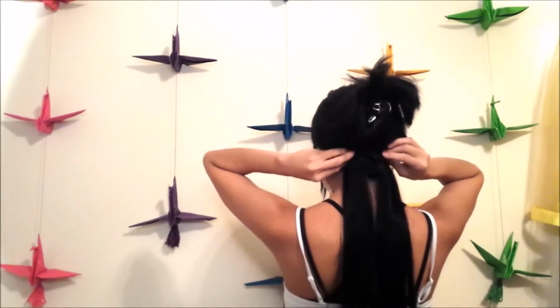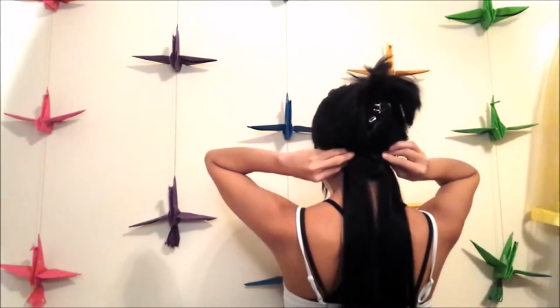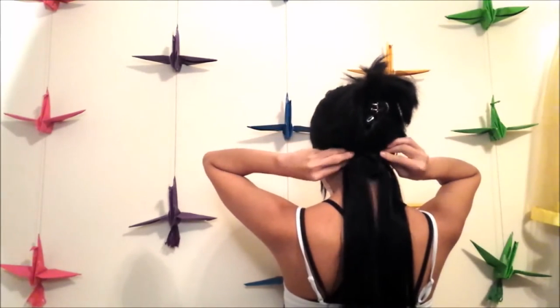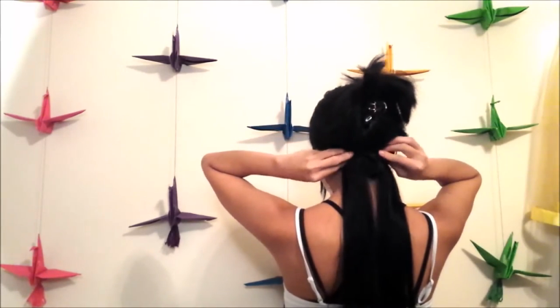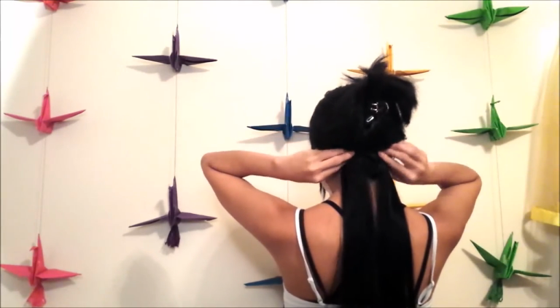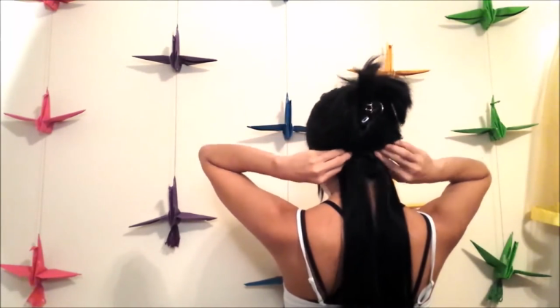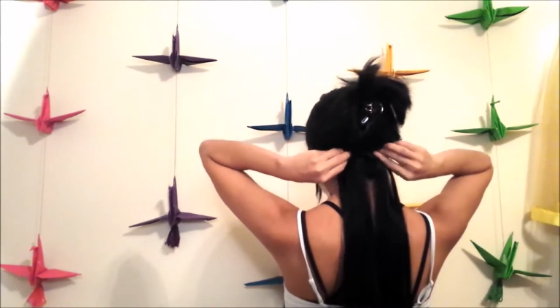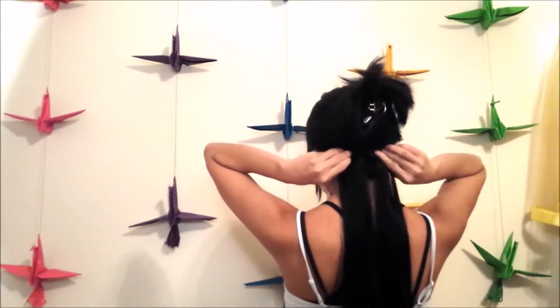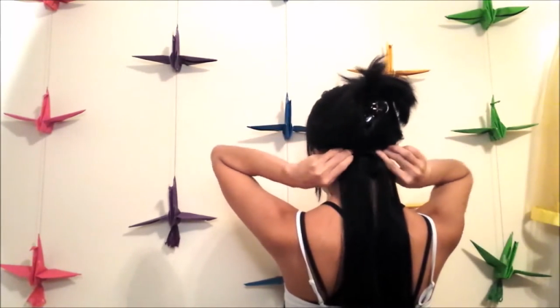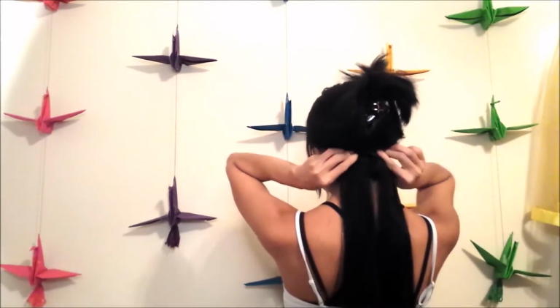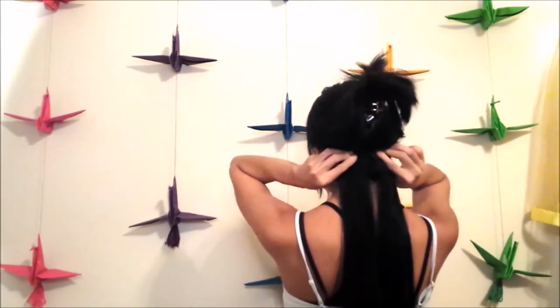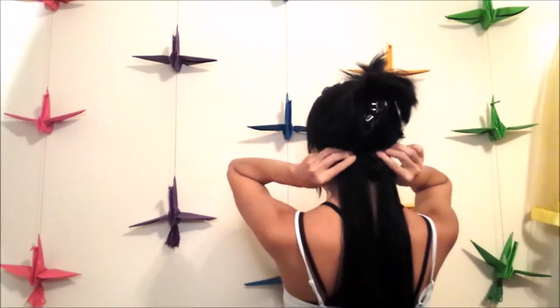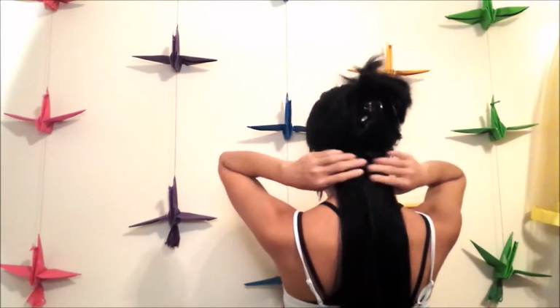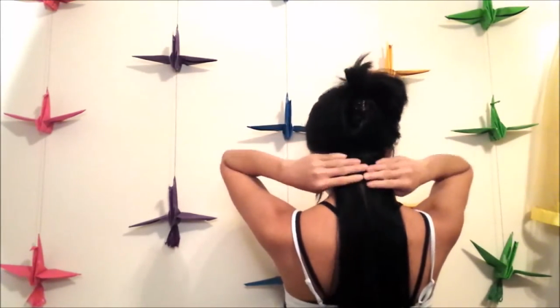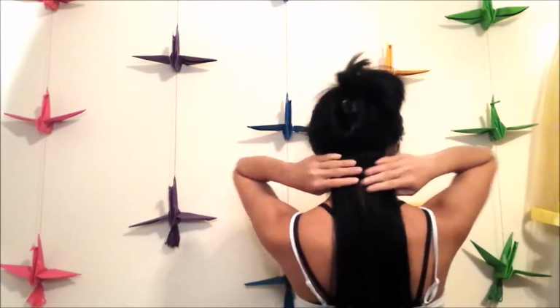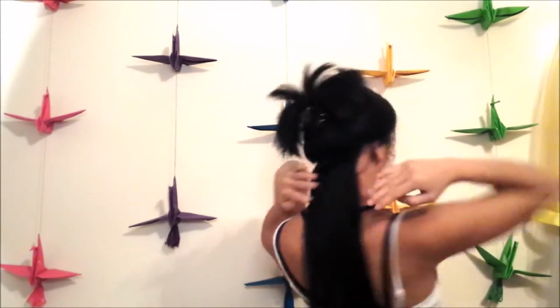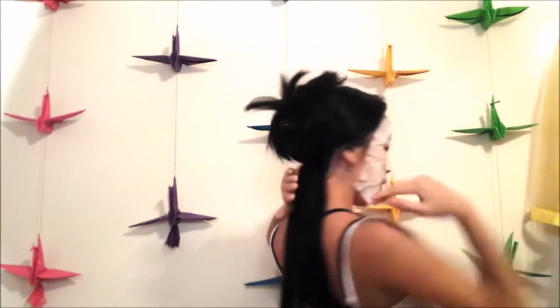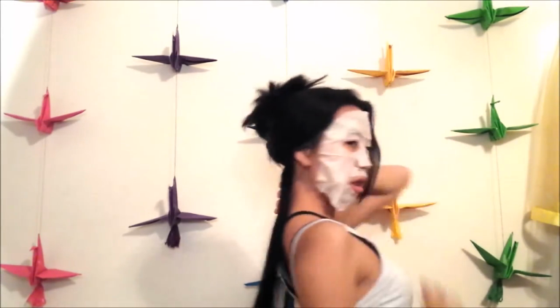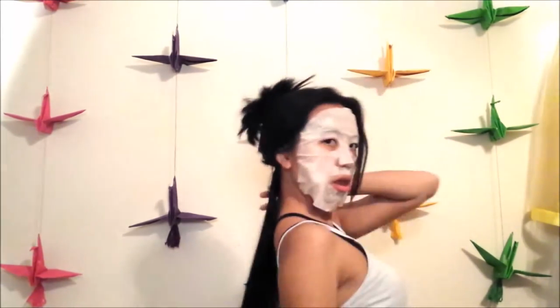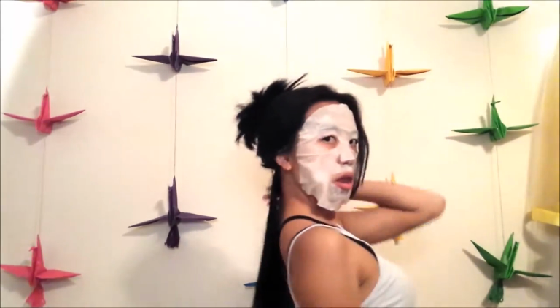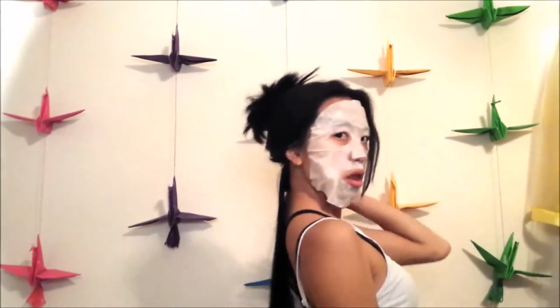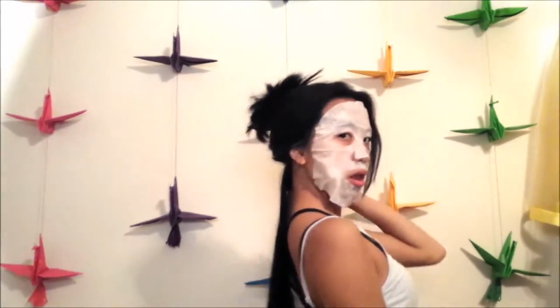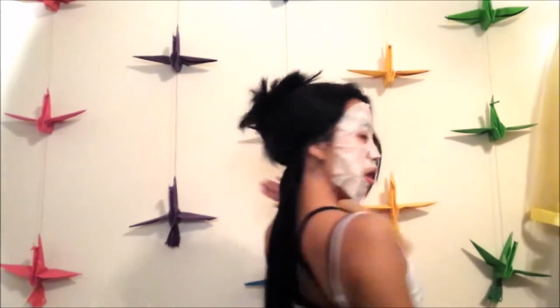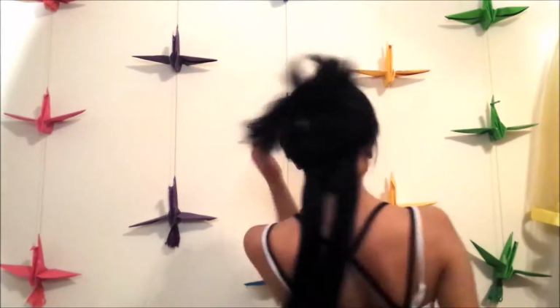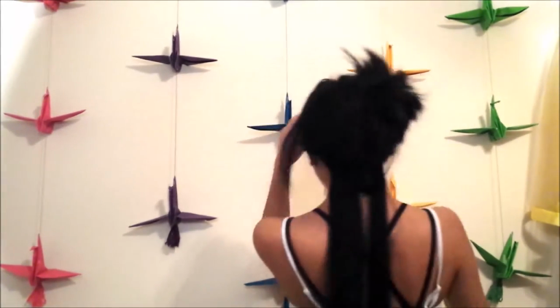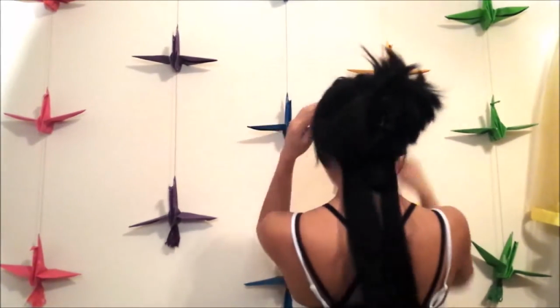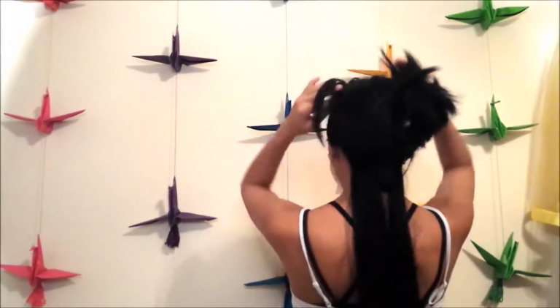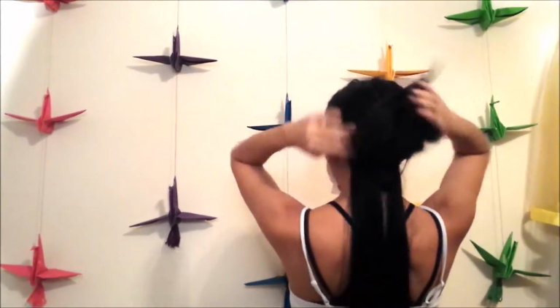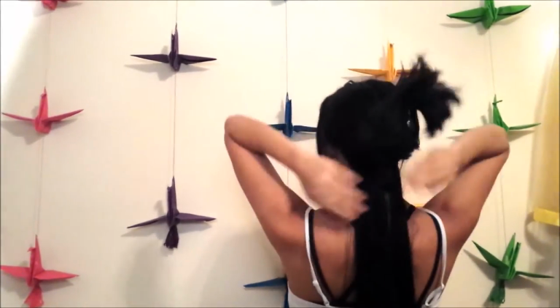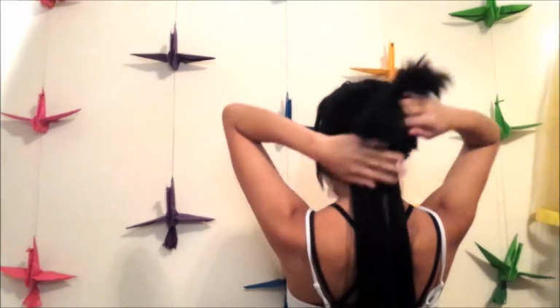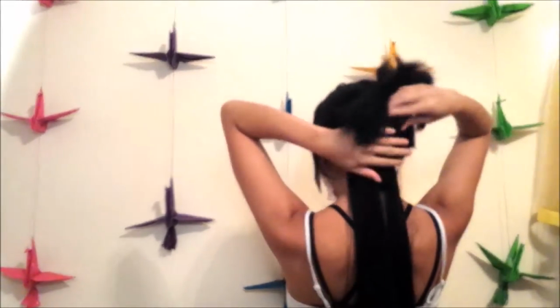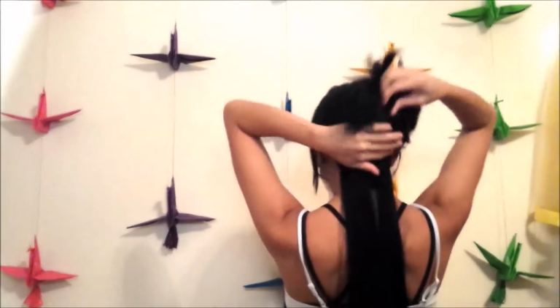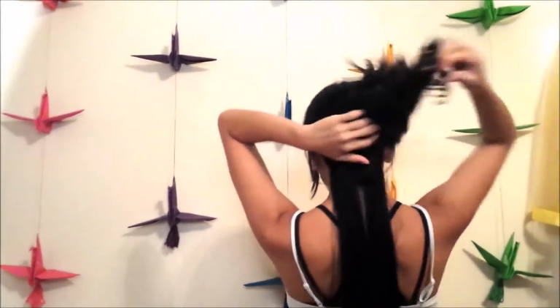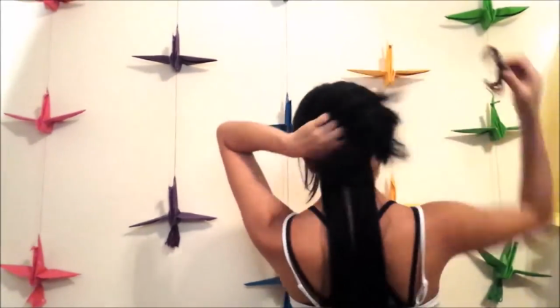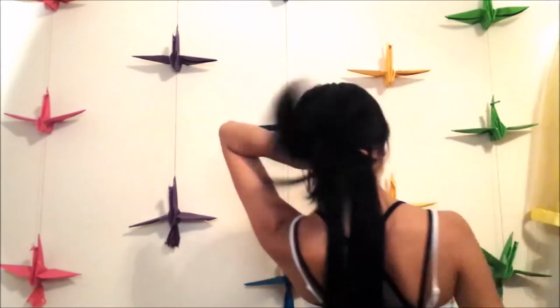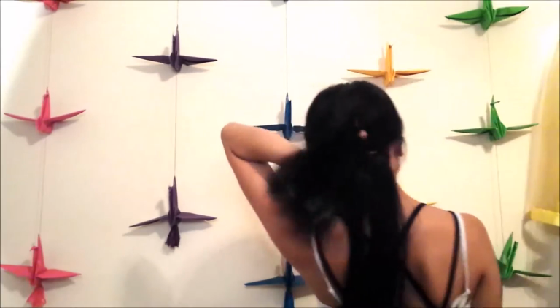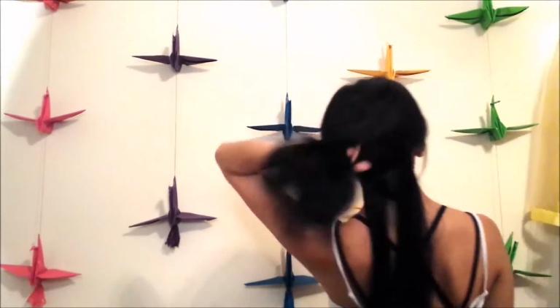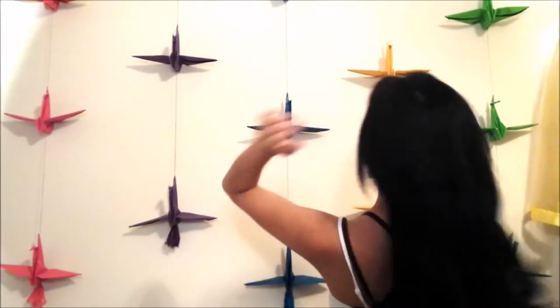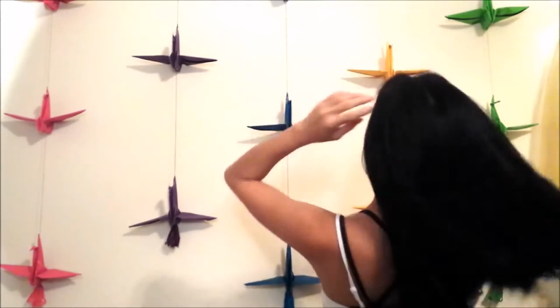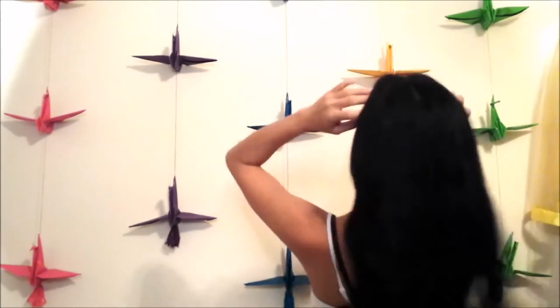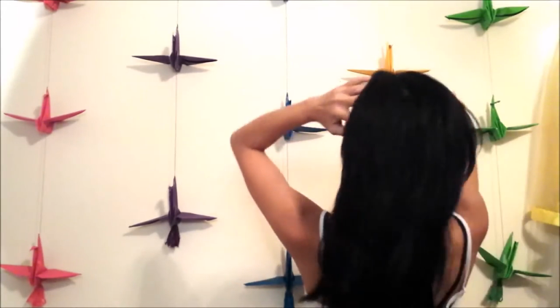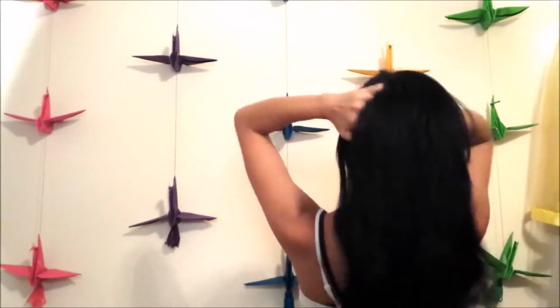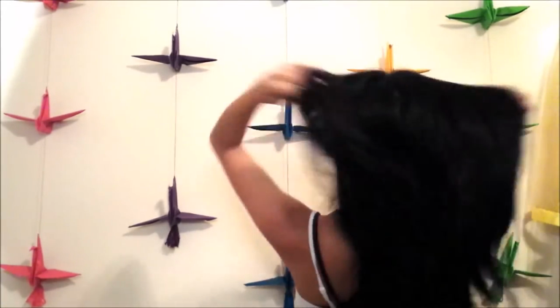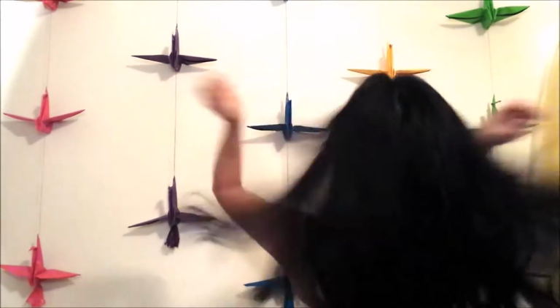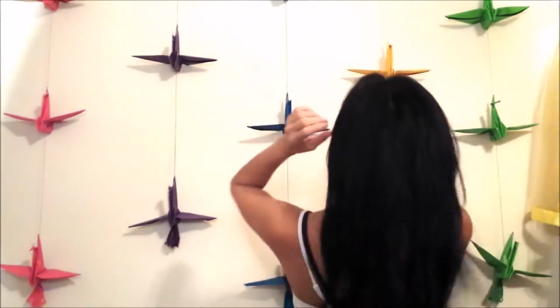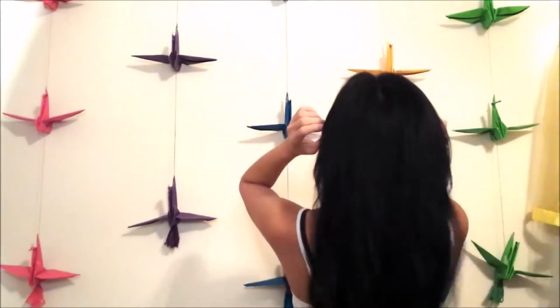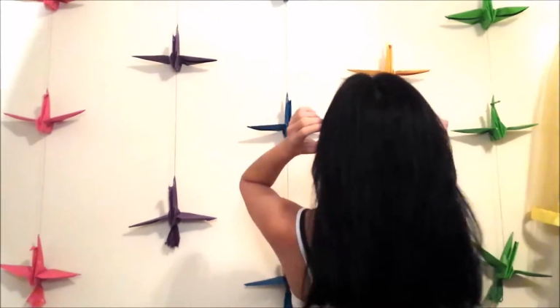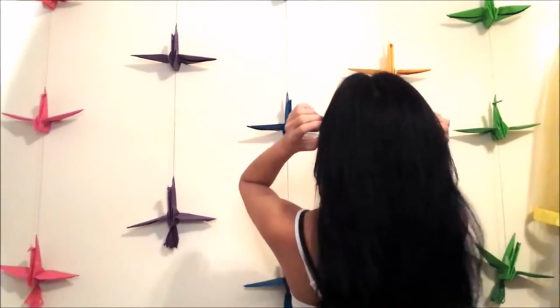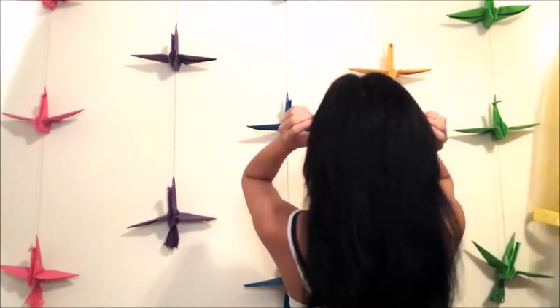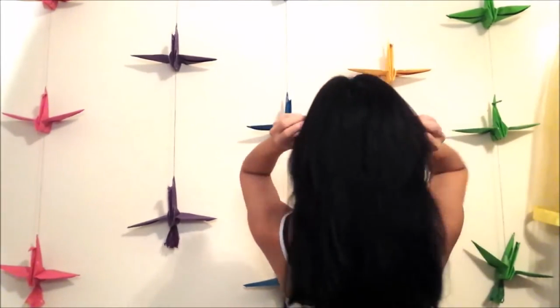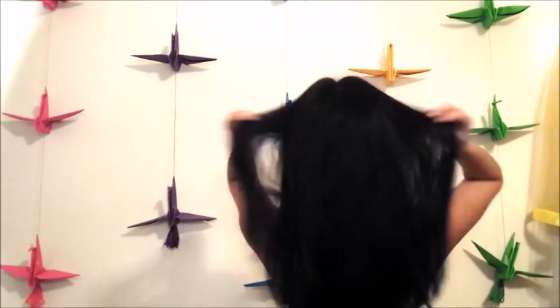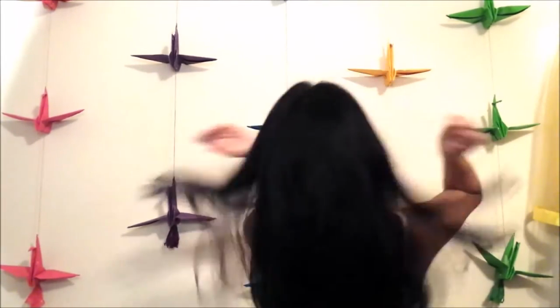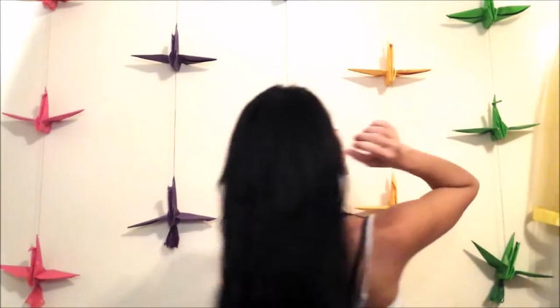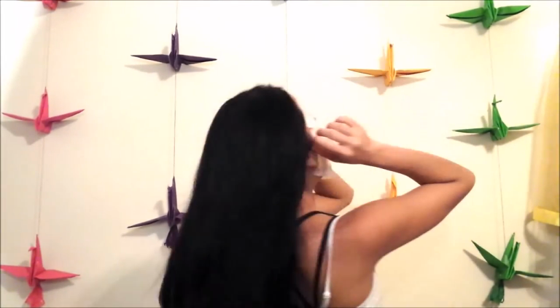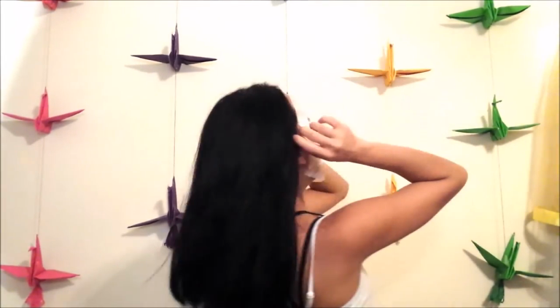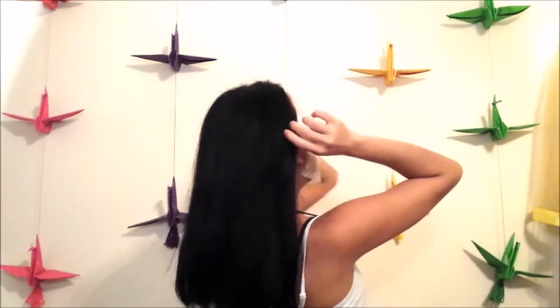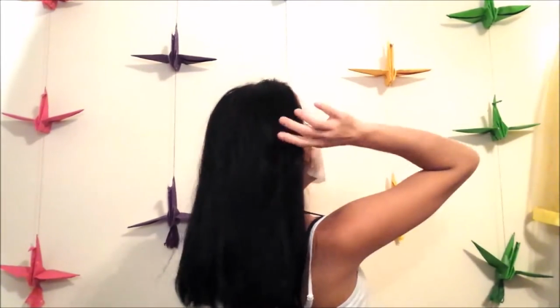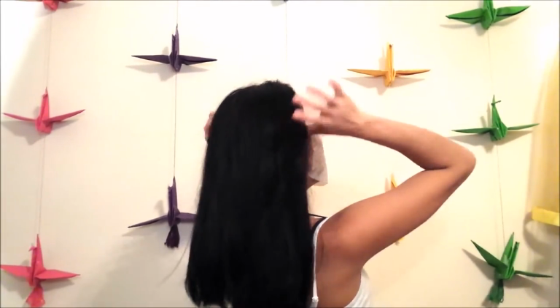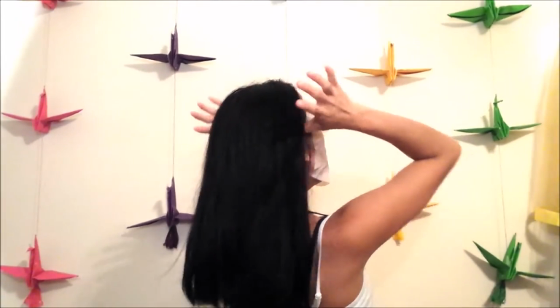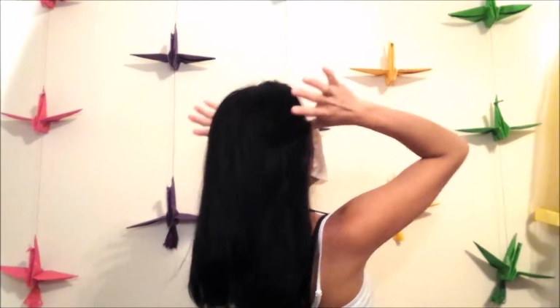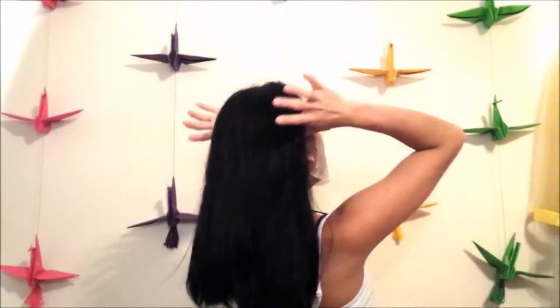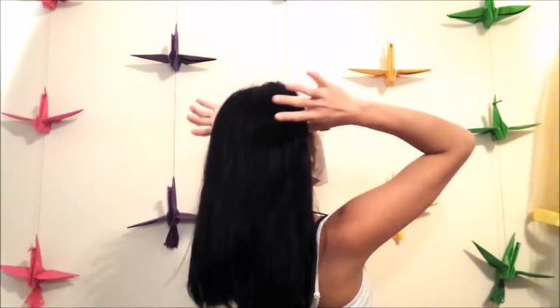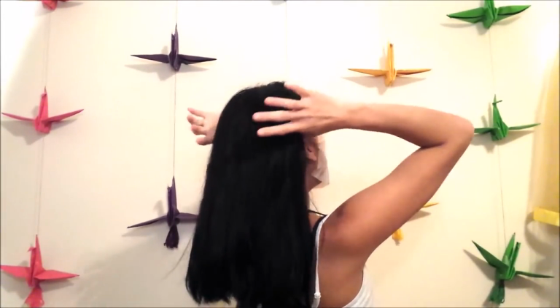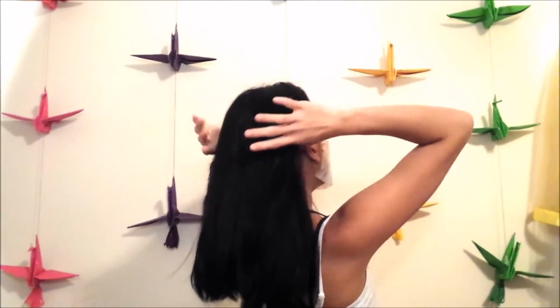That way your short hair is not visible at all, and it goes on really smooth. I'm going to show you guys one more time.